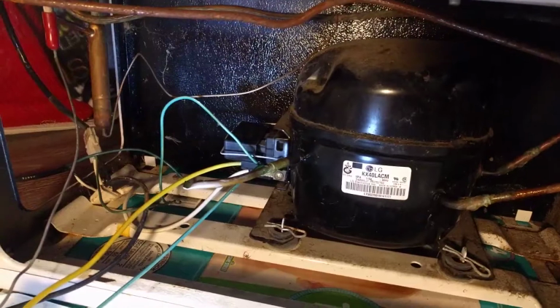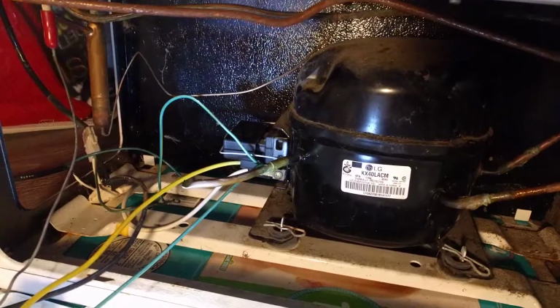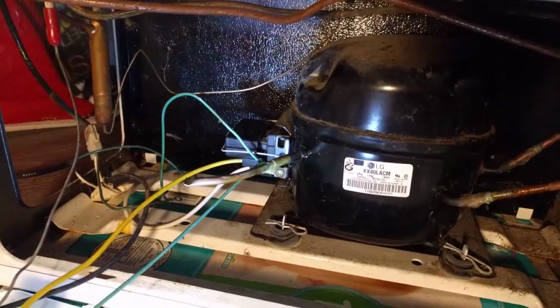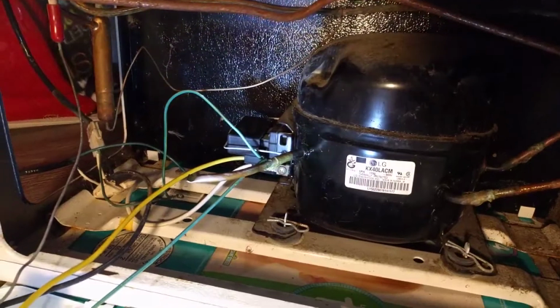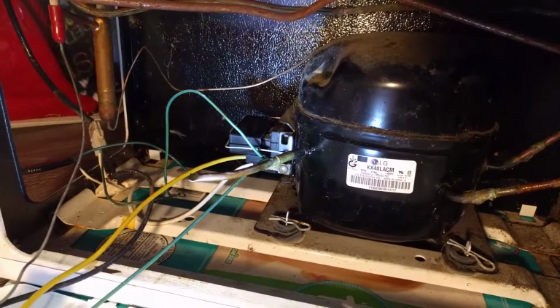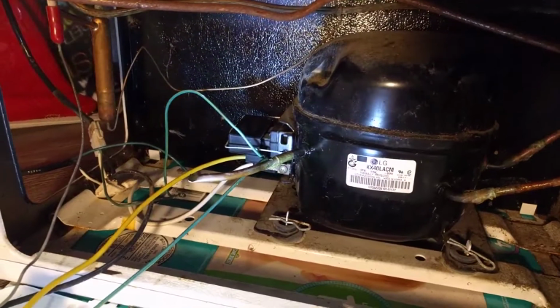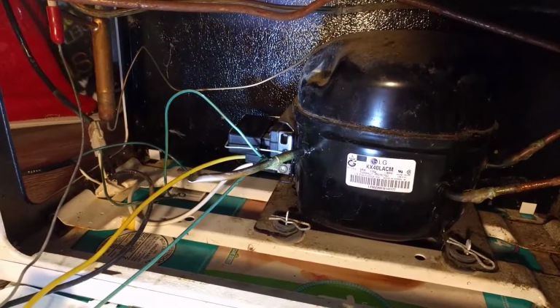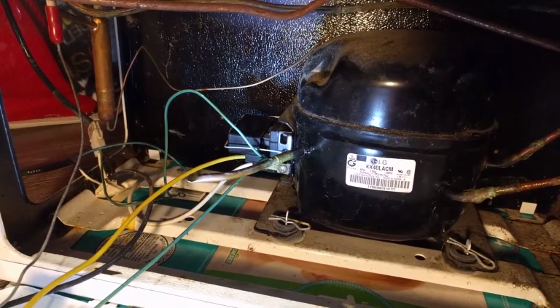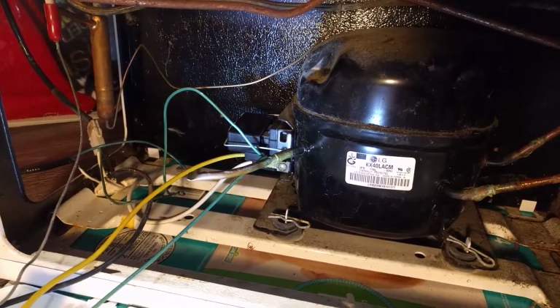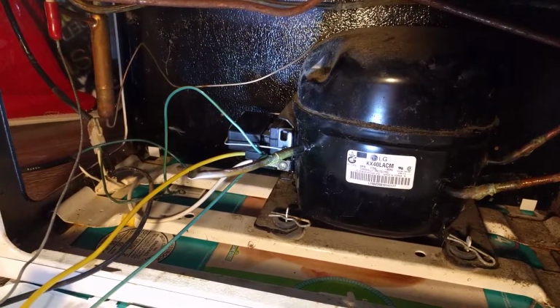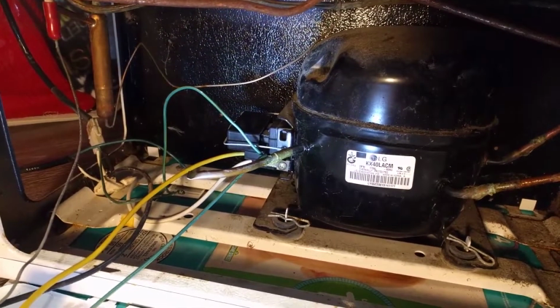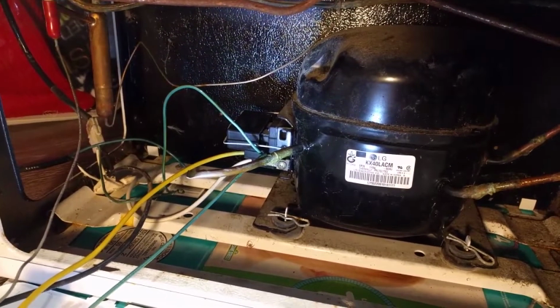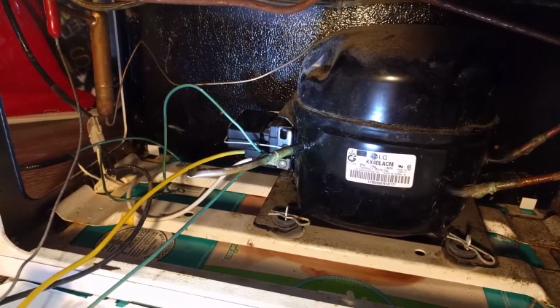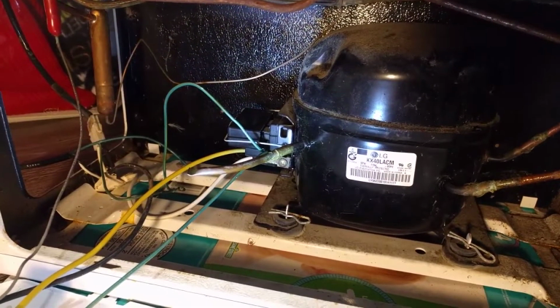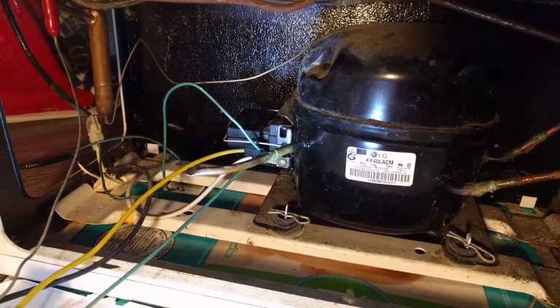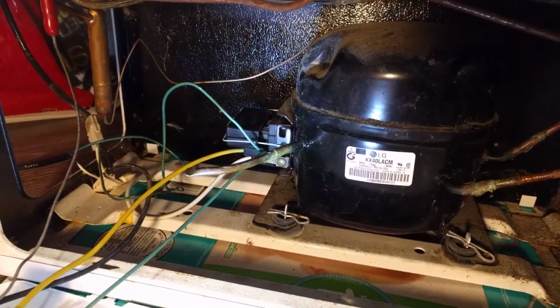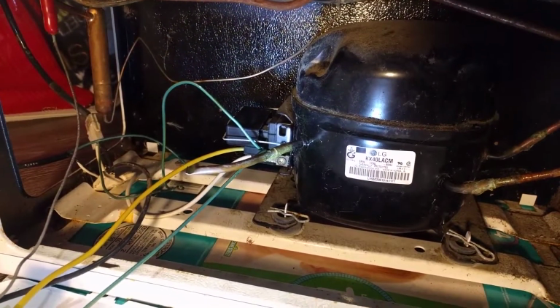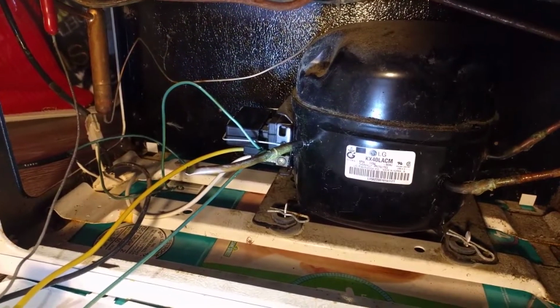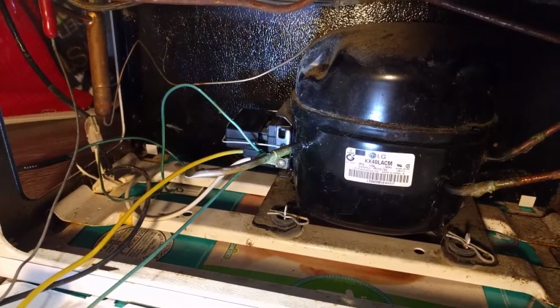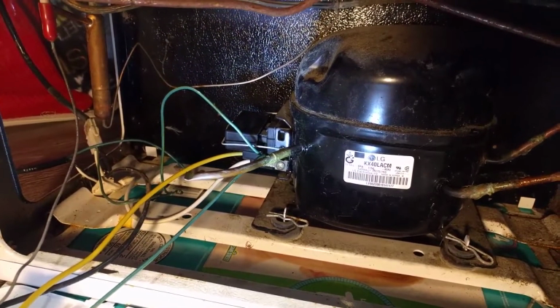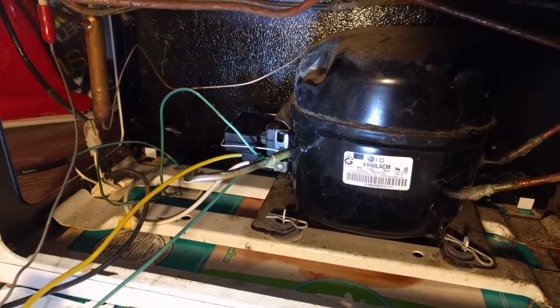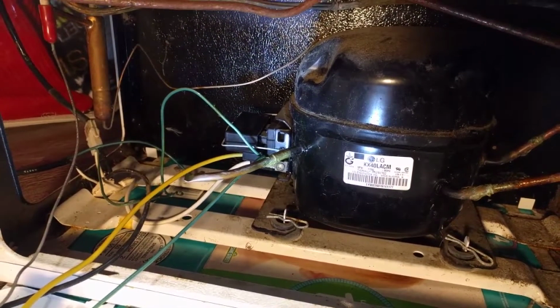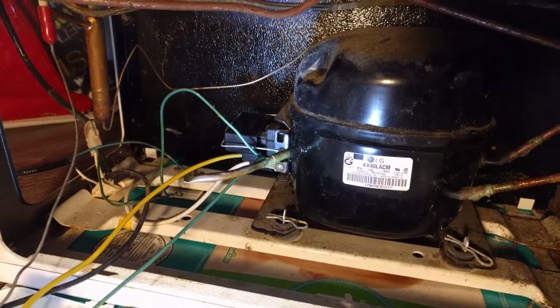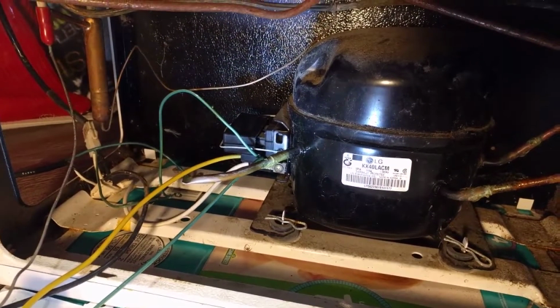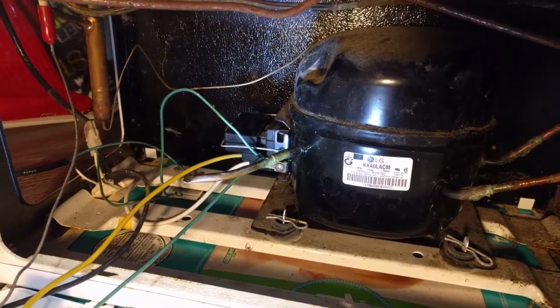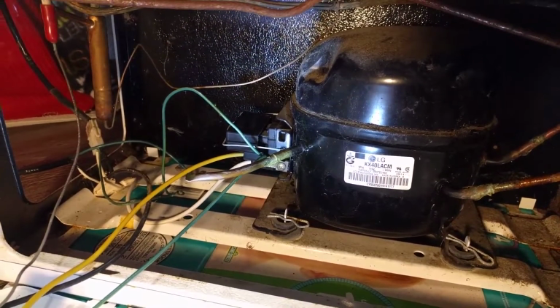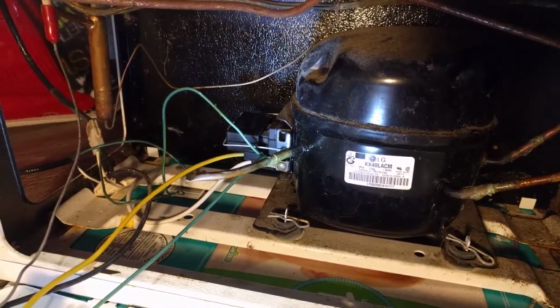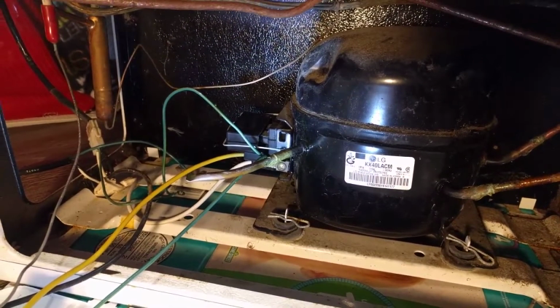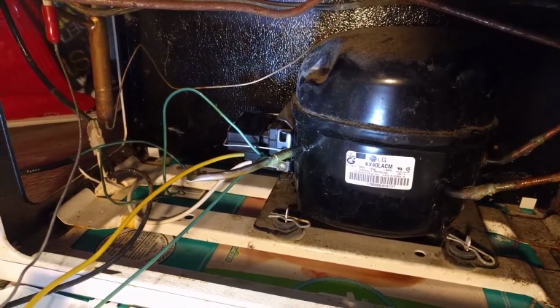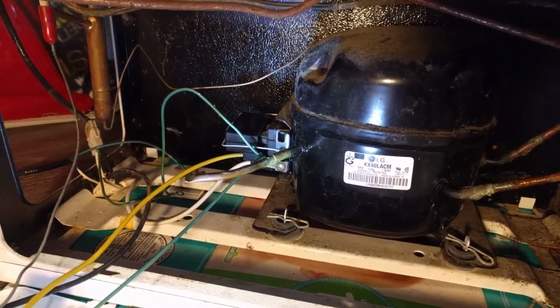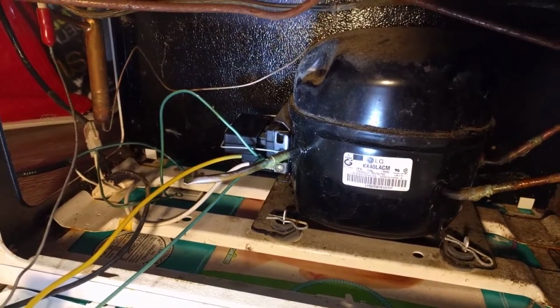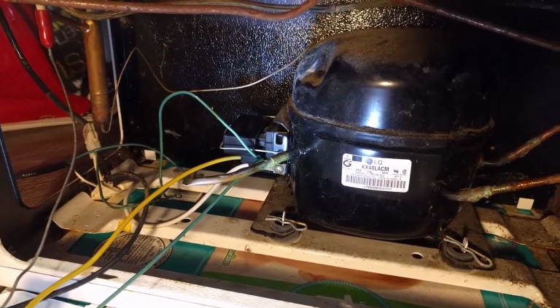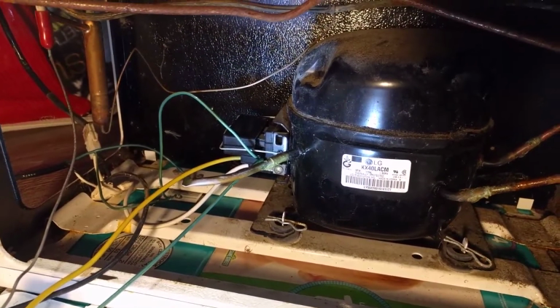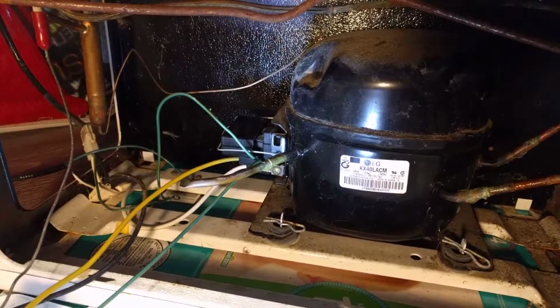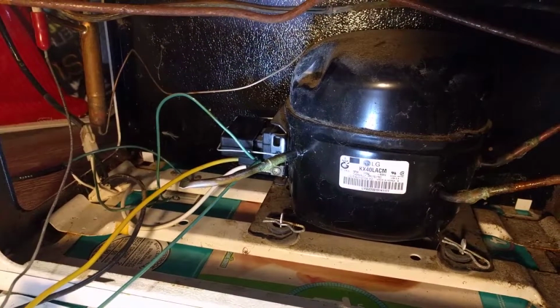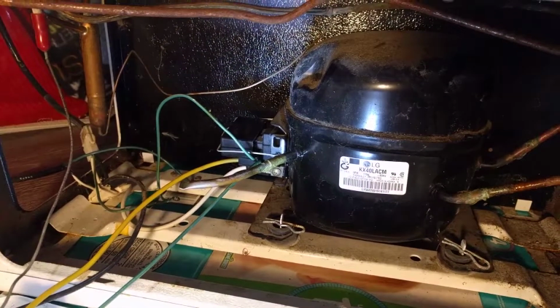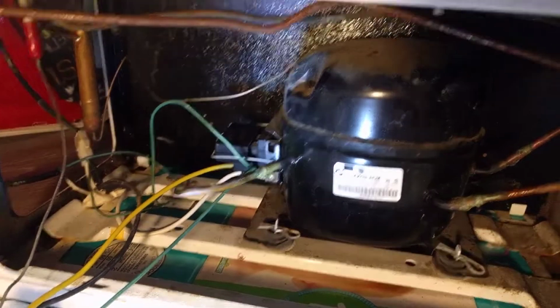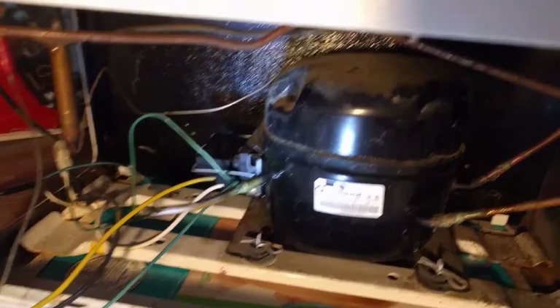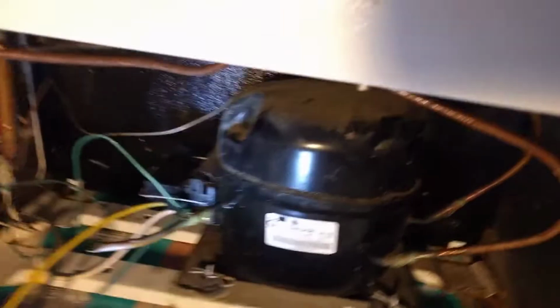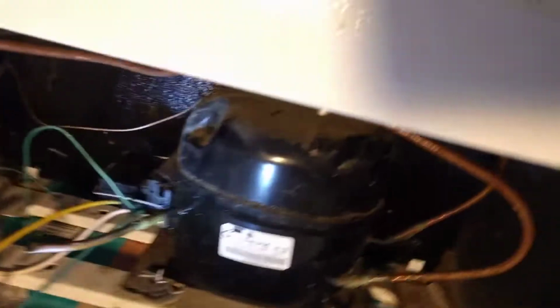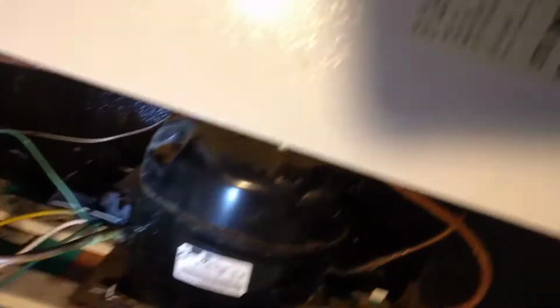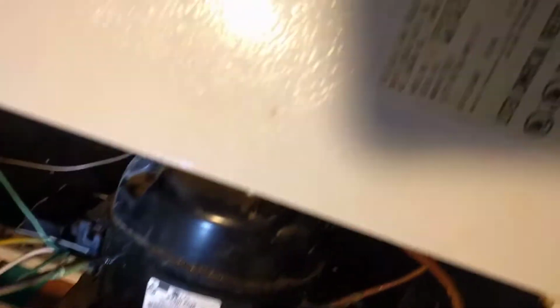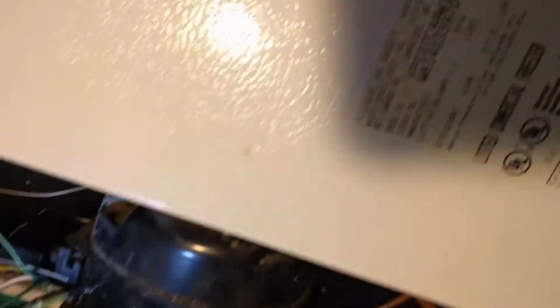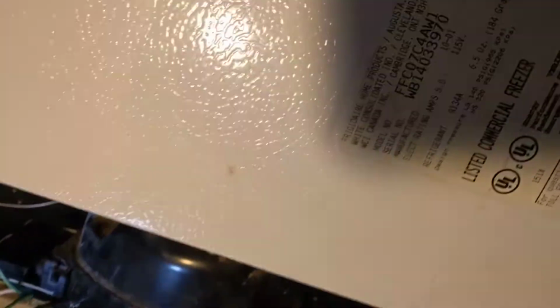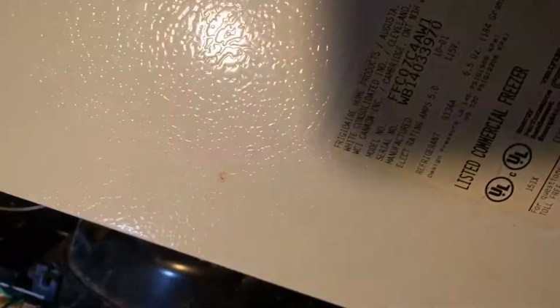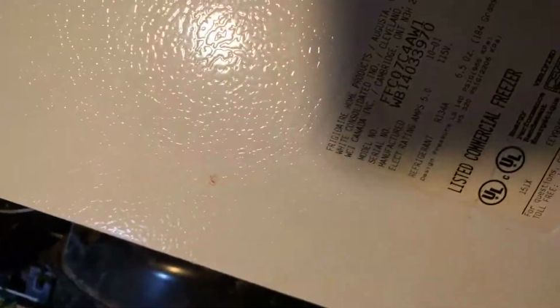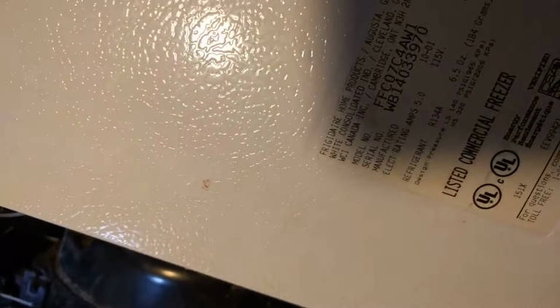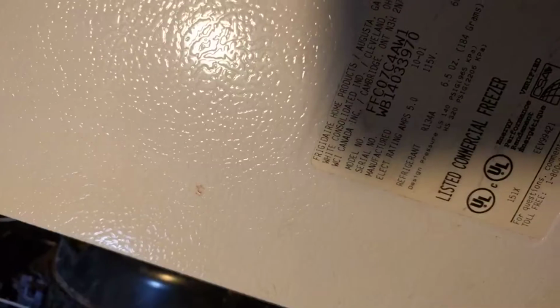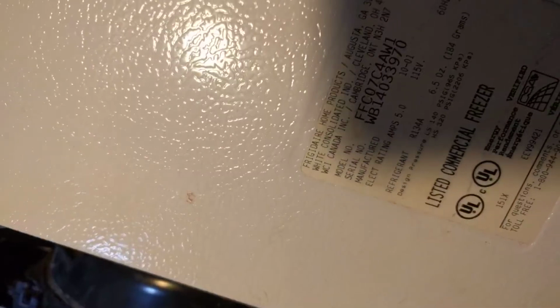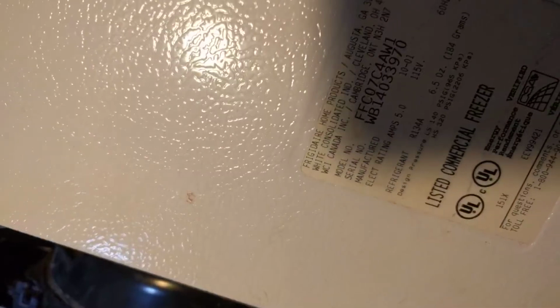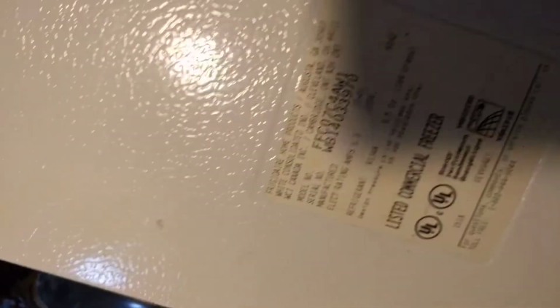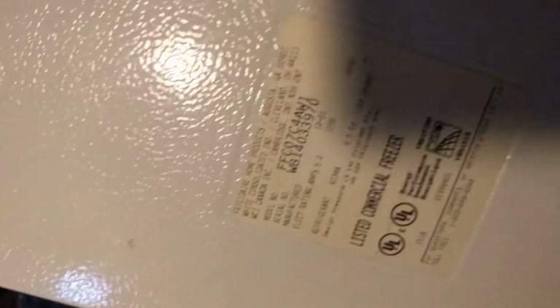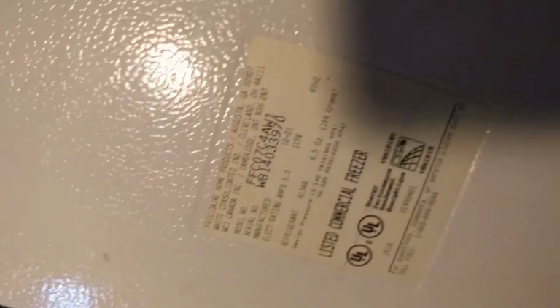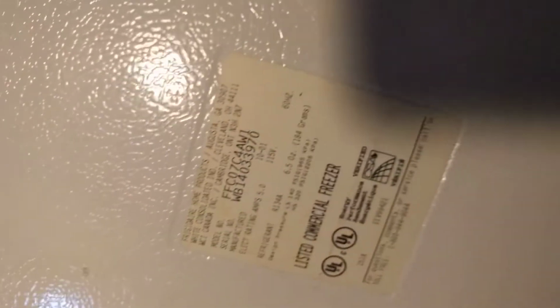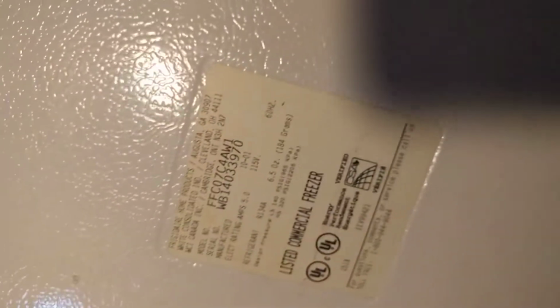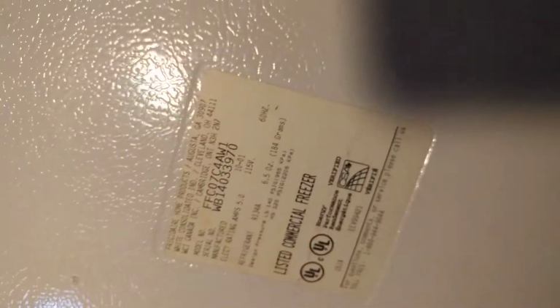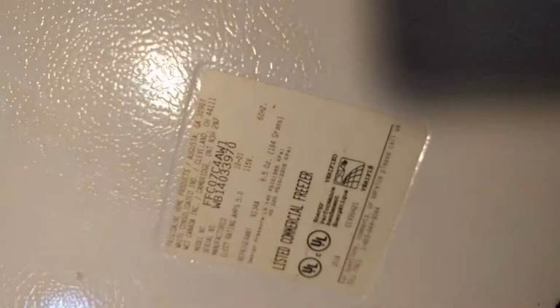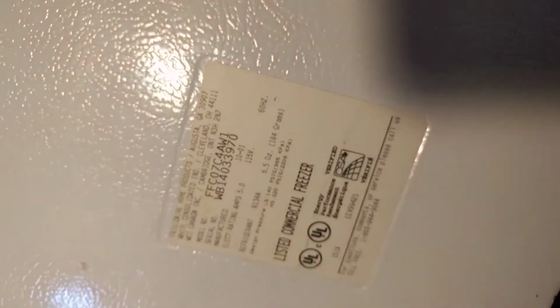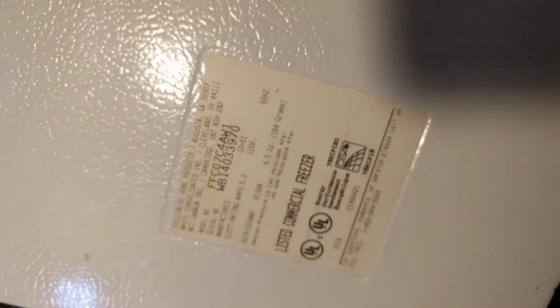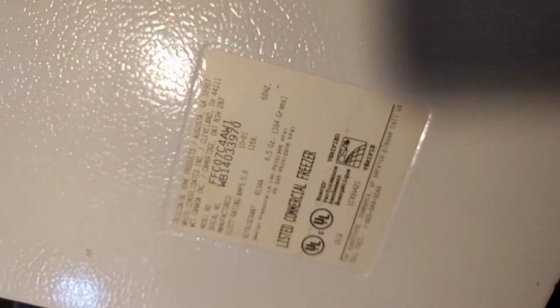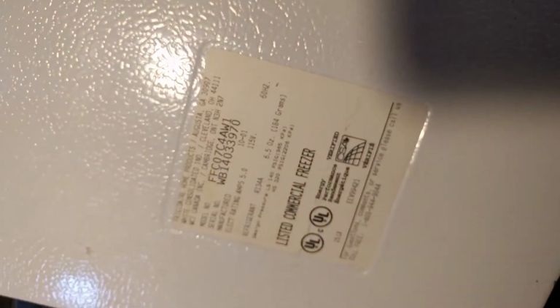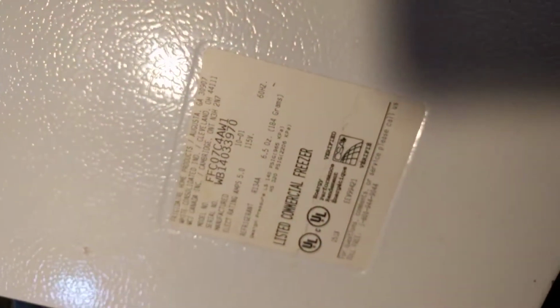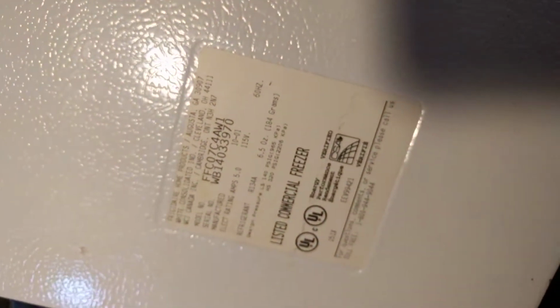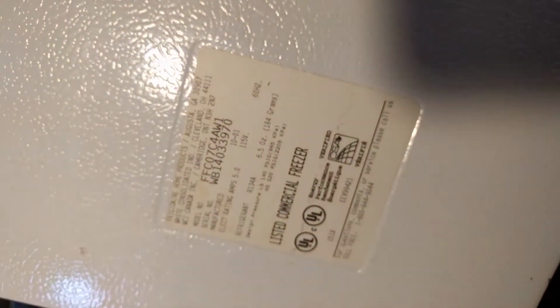Hey, working on my freezer here. This is a Frigidaire chest freezer.